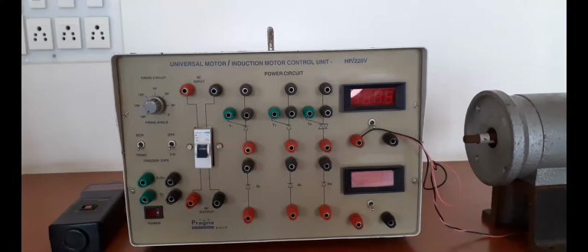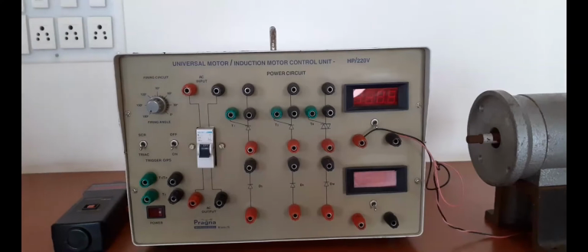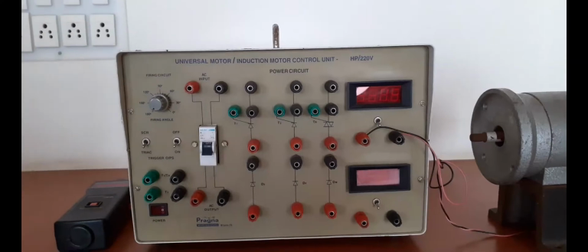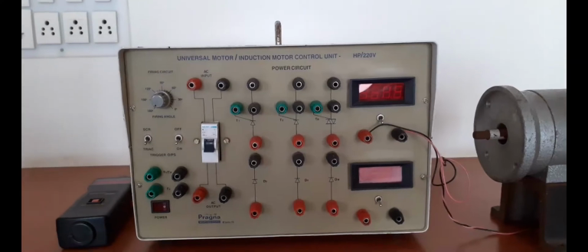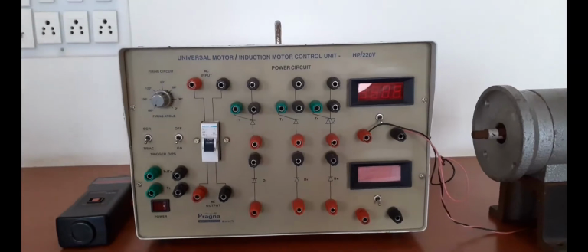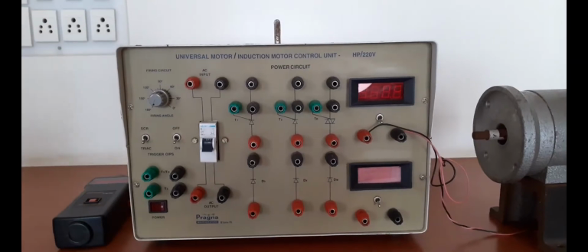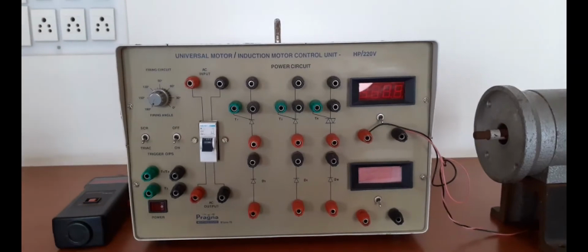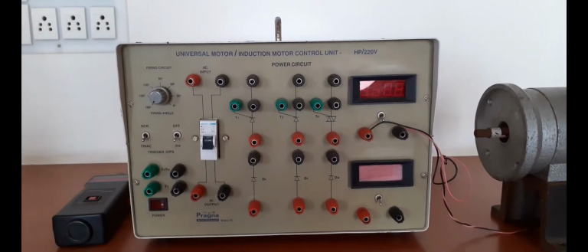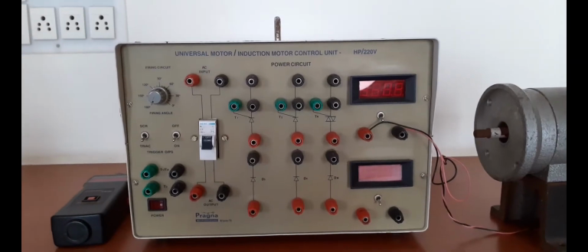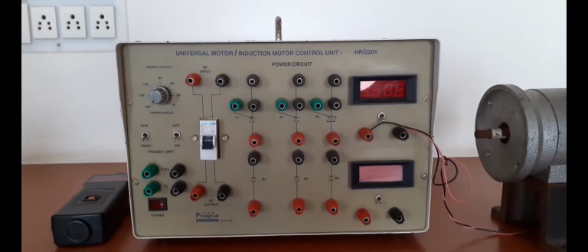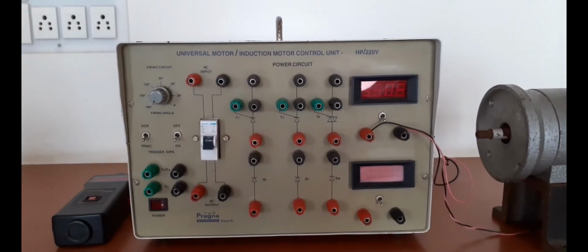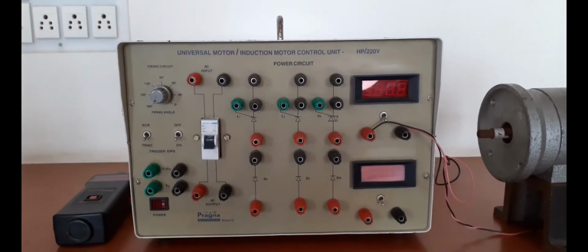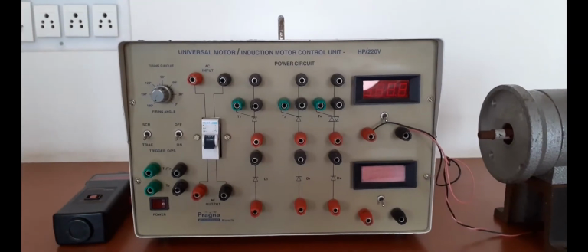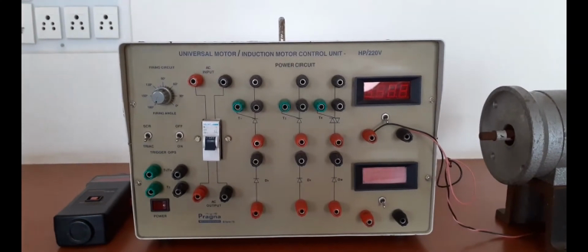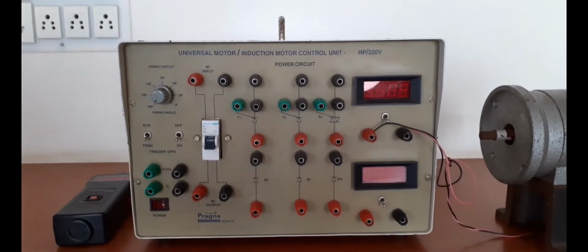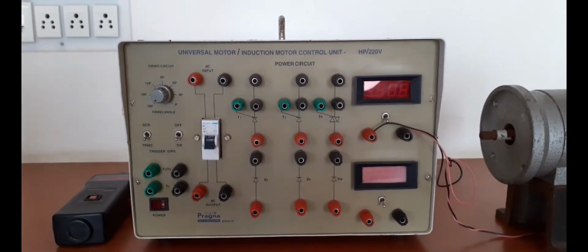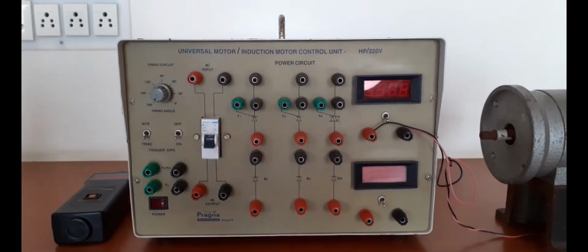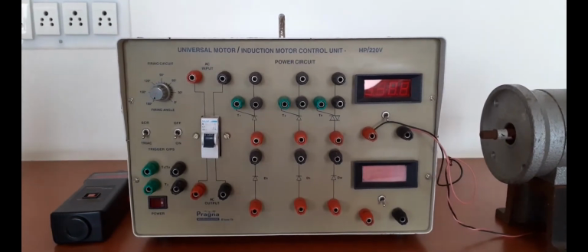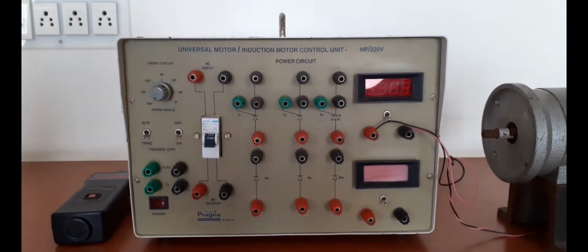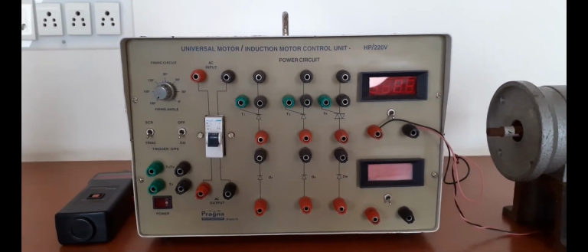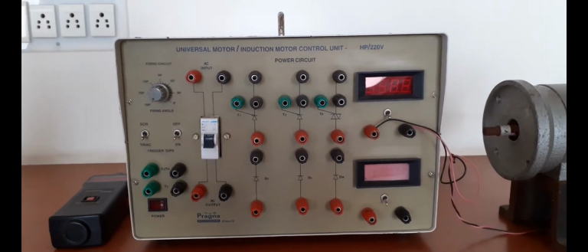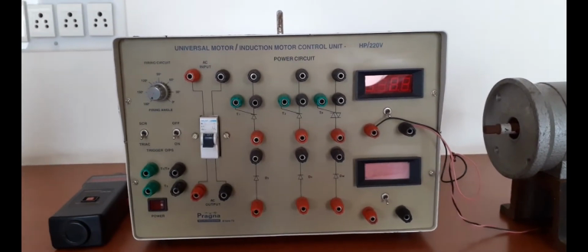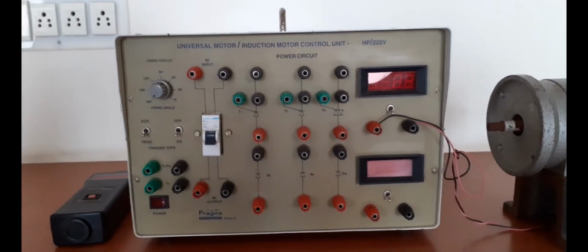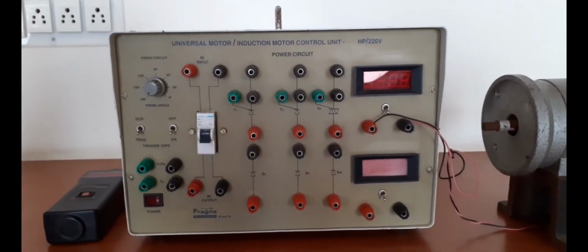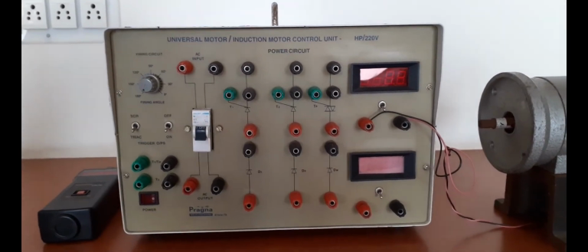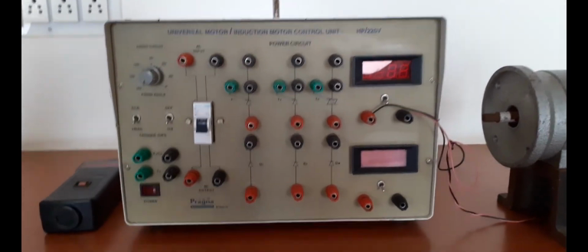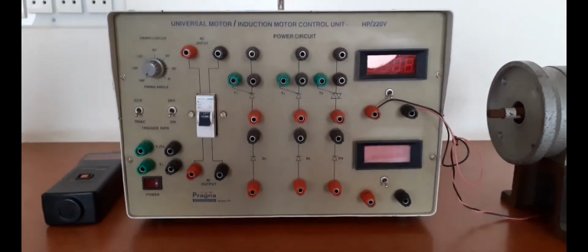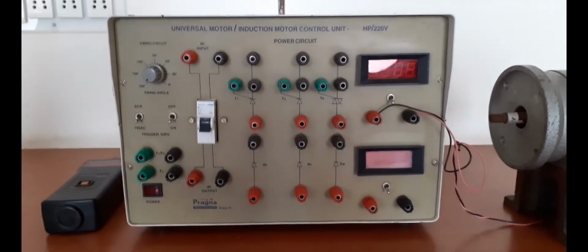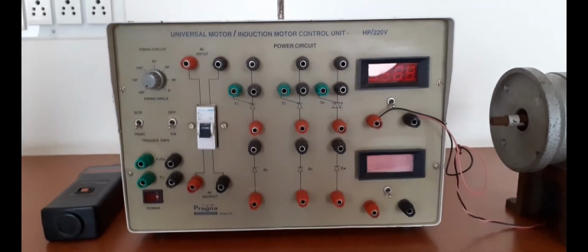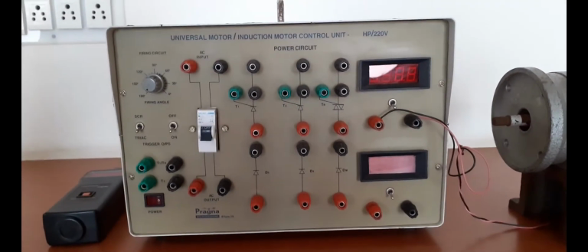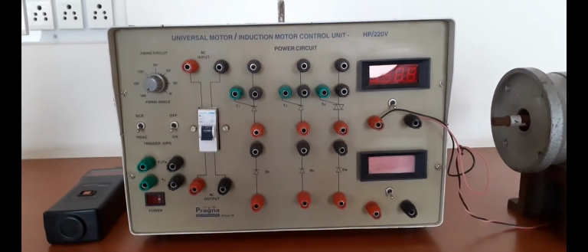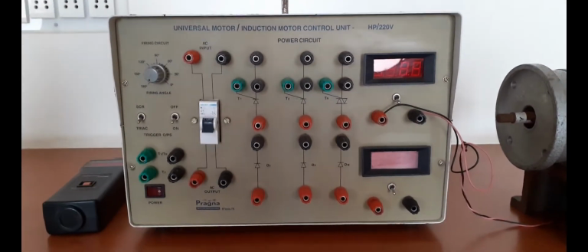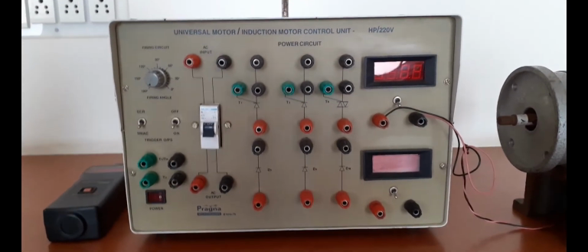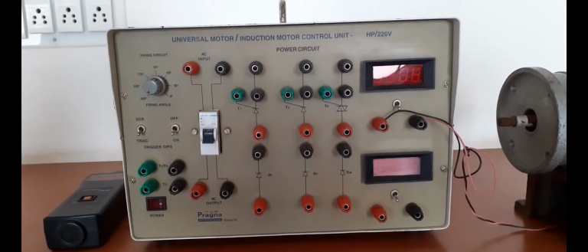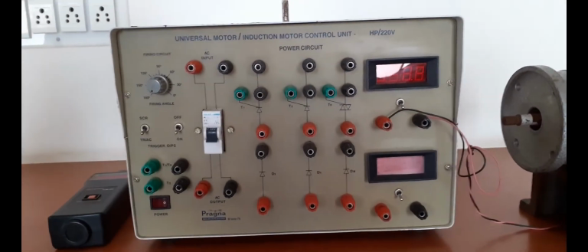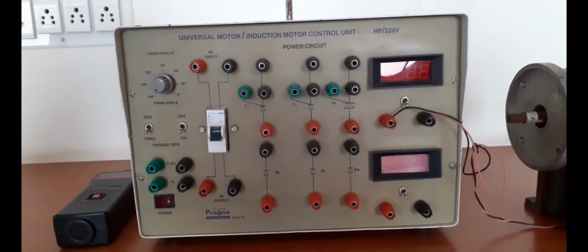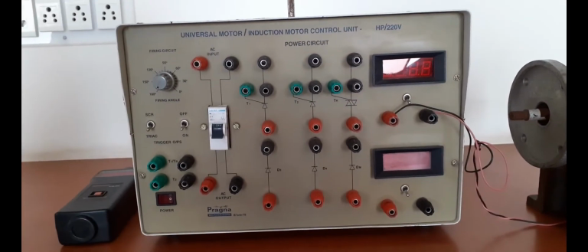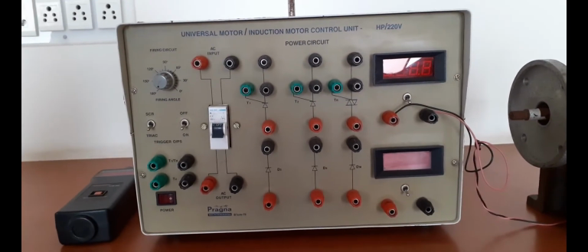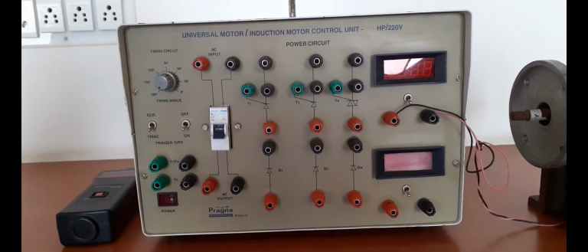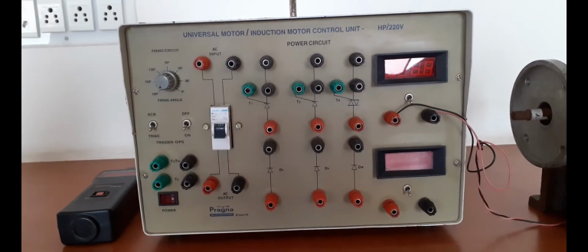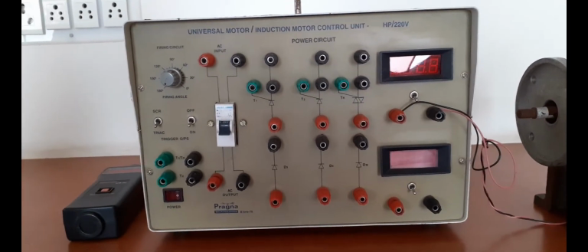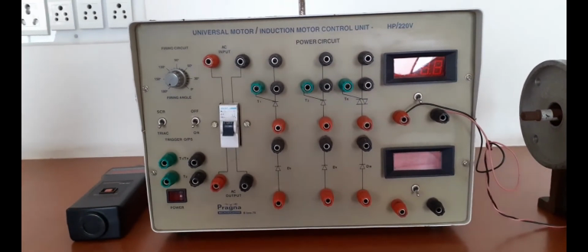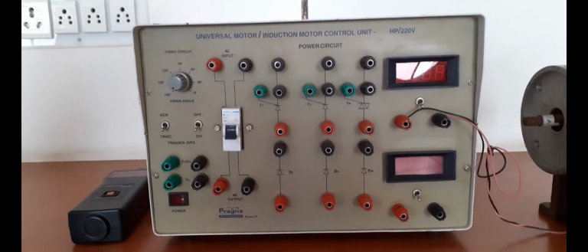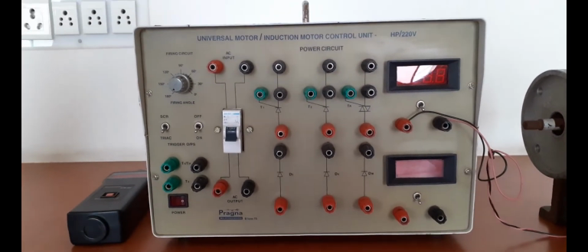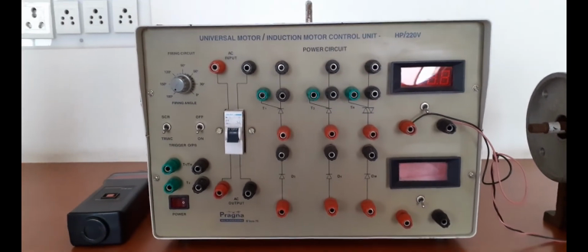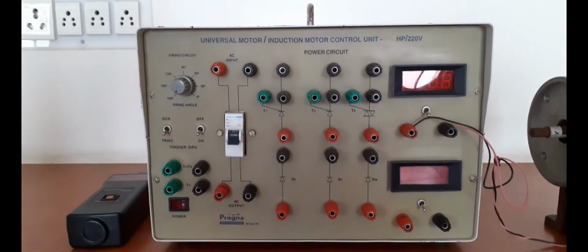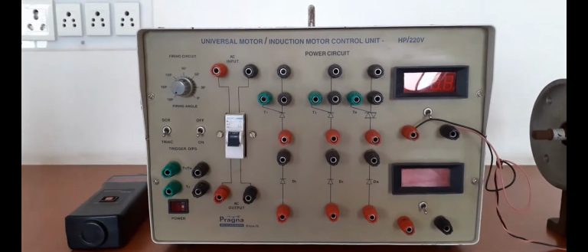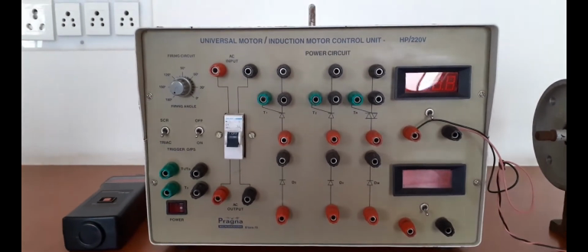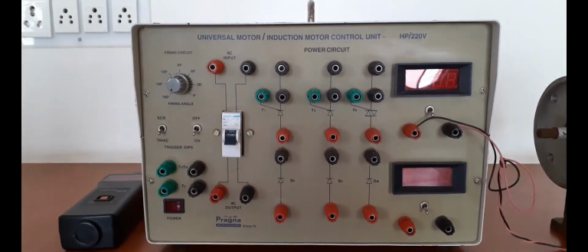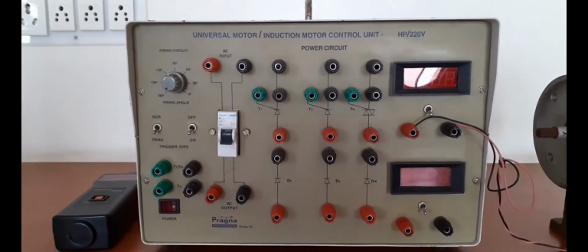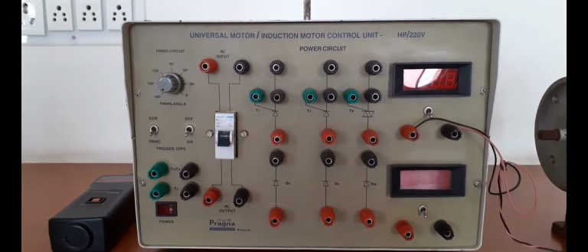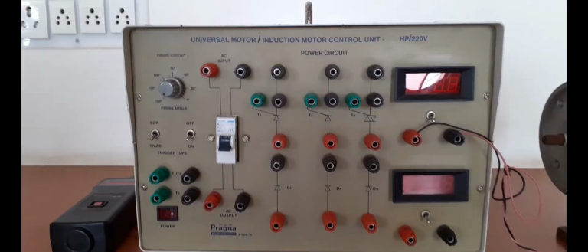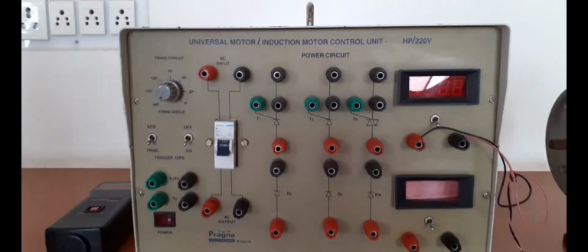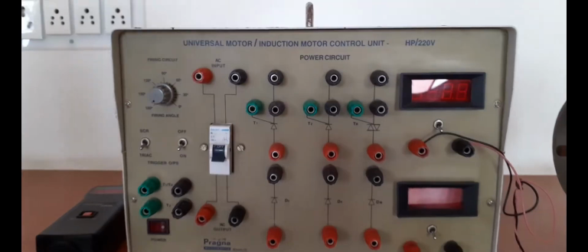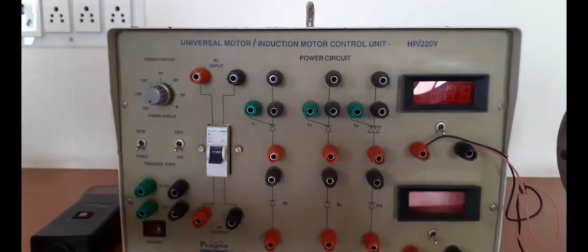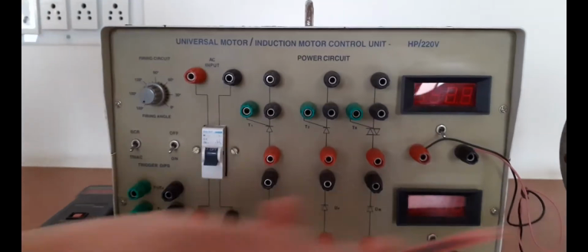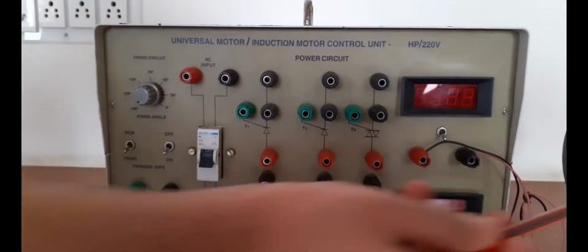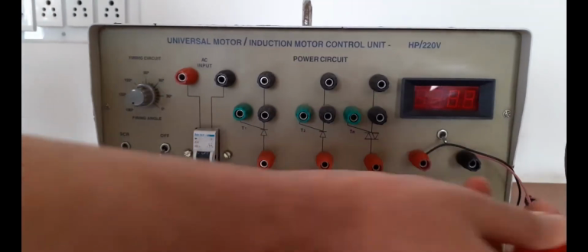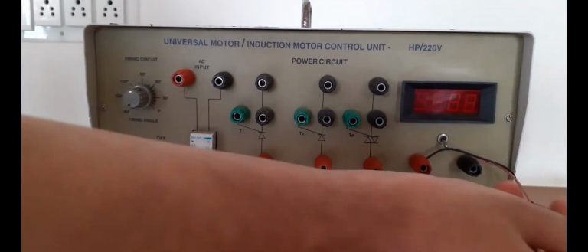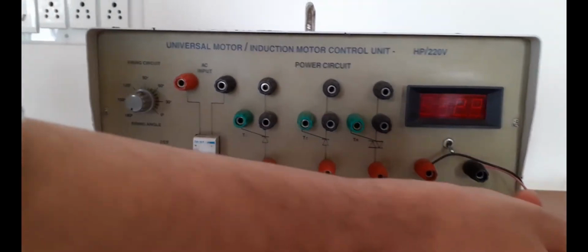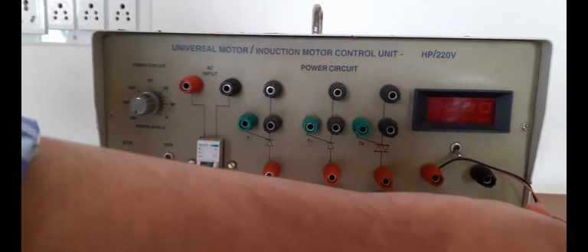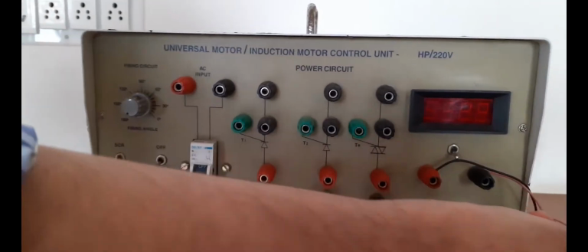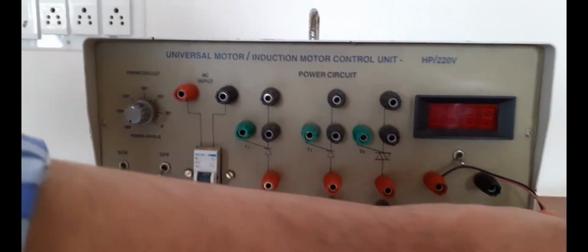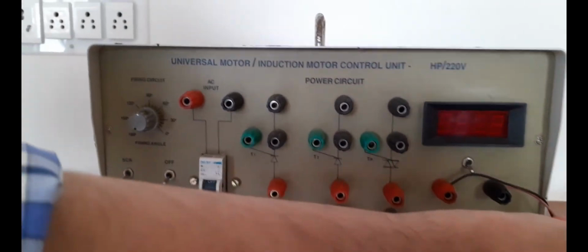Hello students. In this session we are going to discuss about and experiment on speed control of a universal motor.